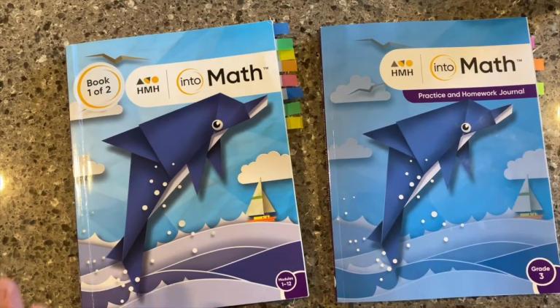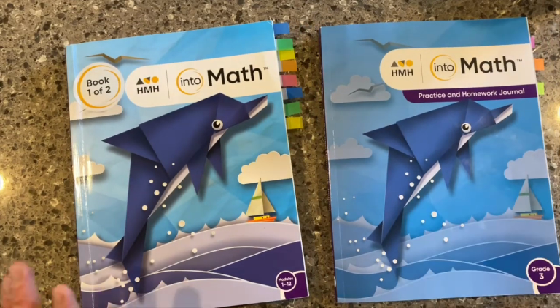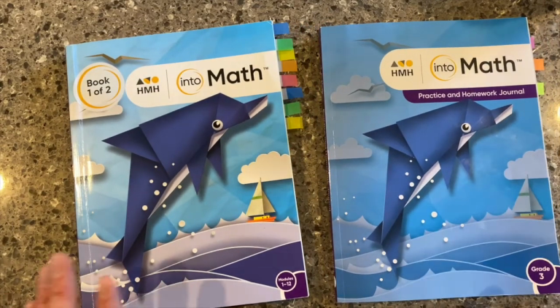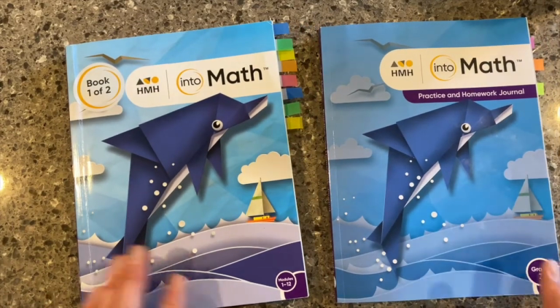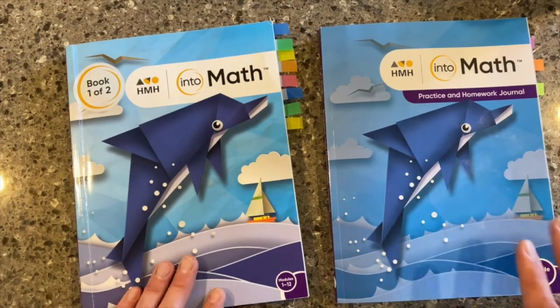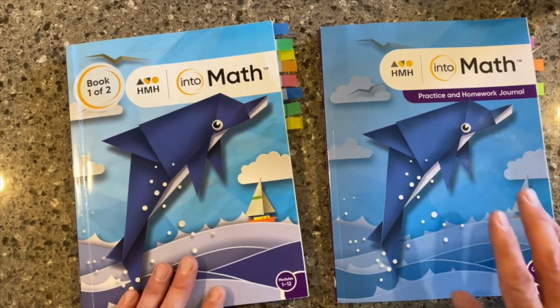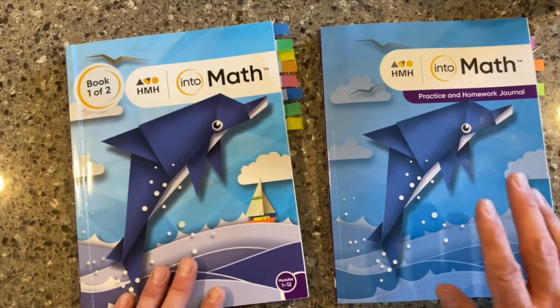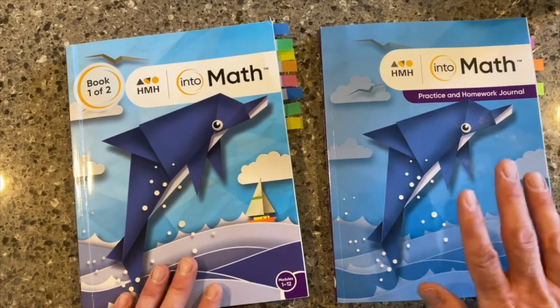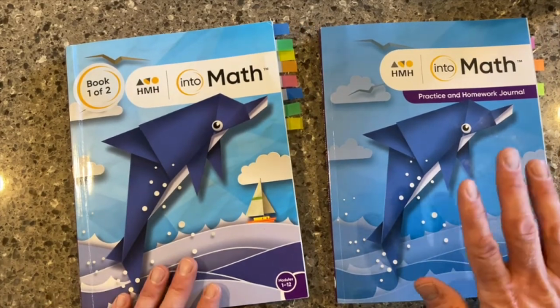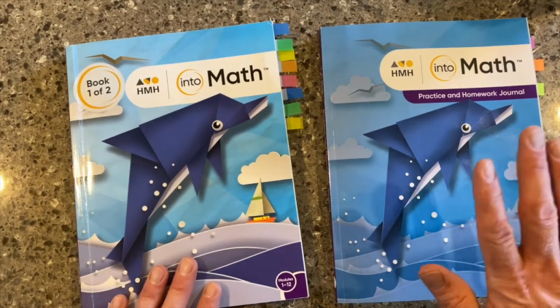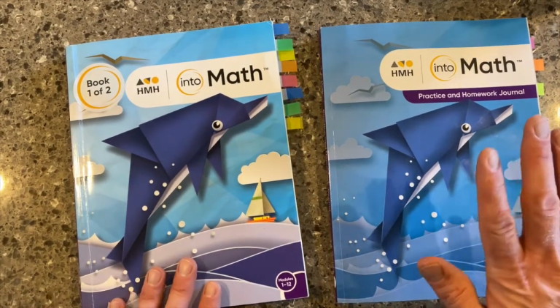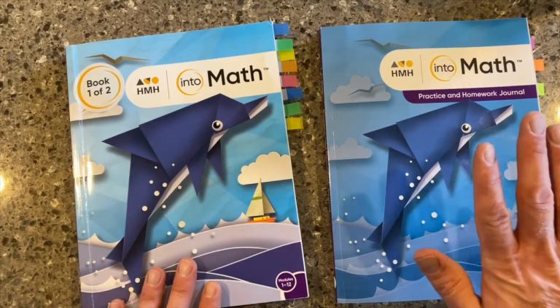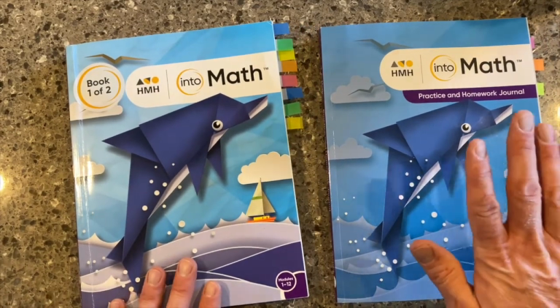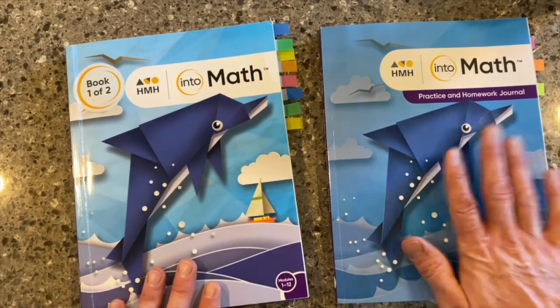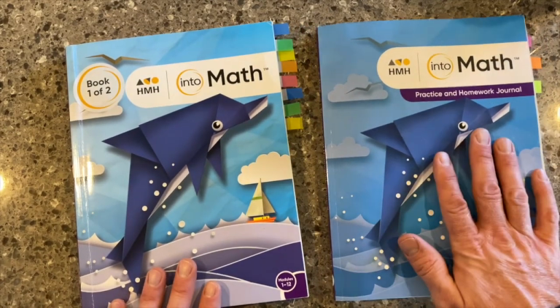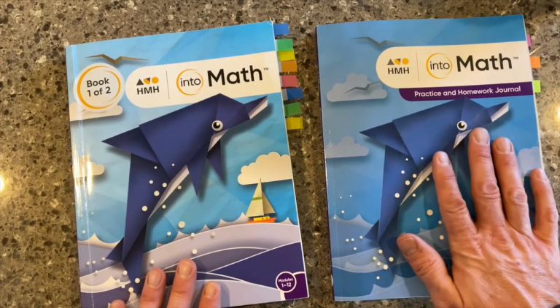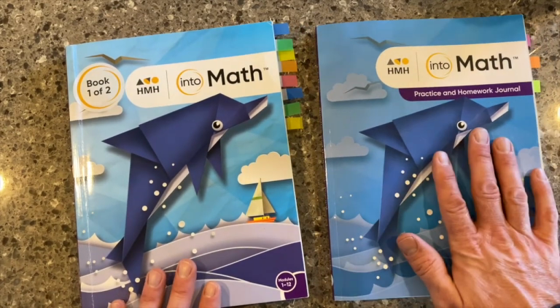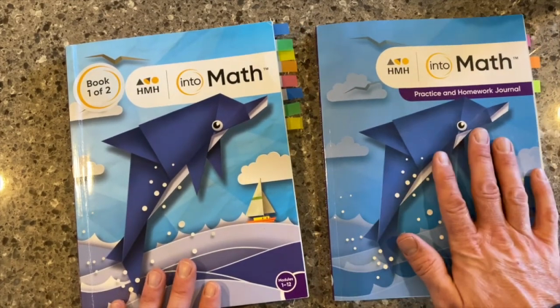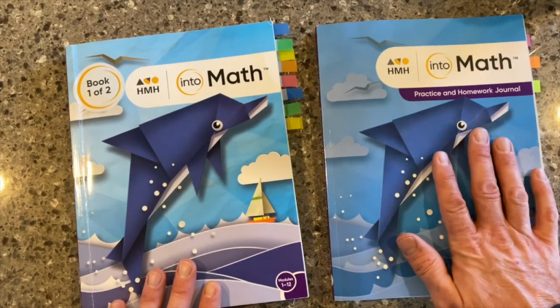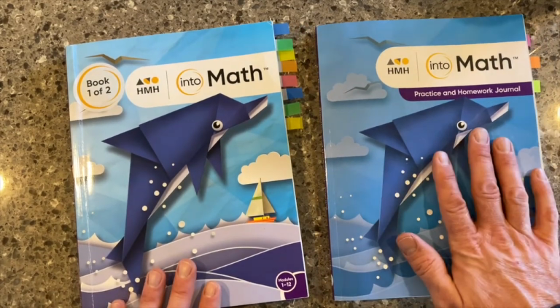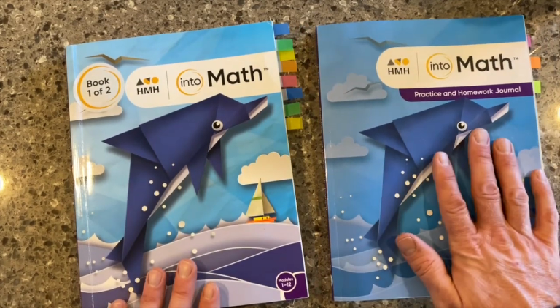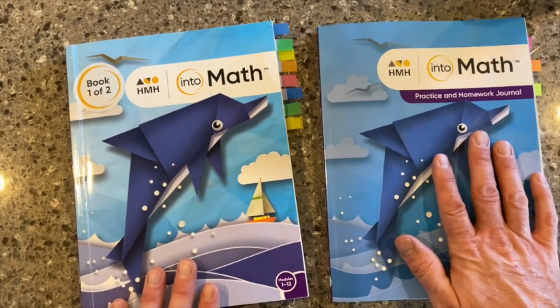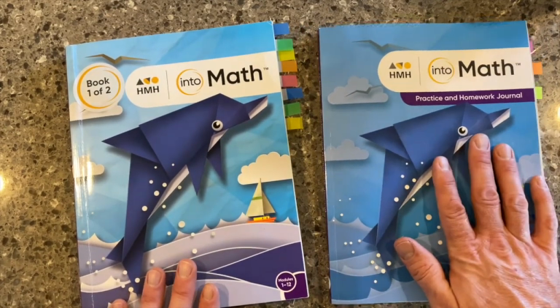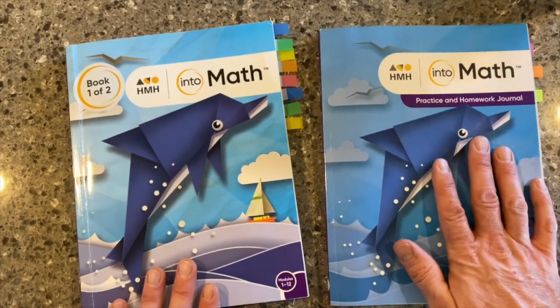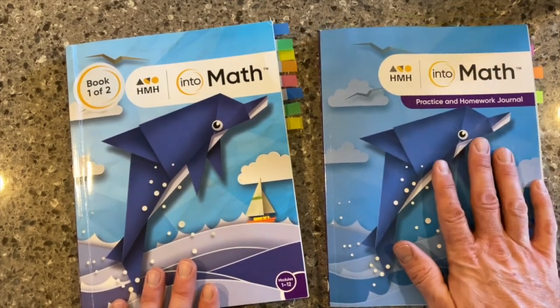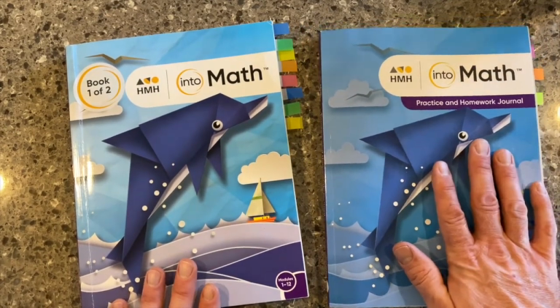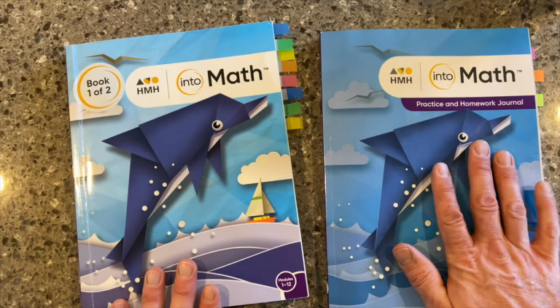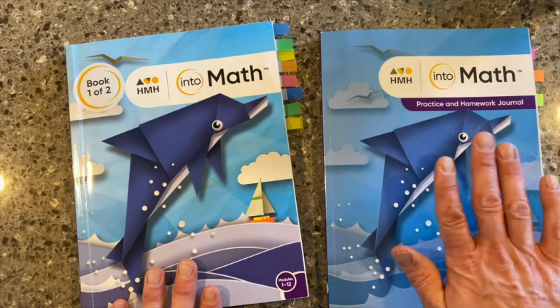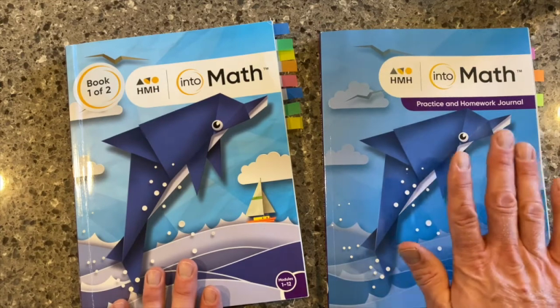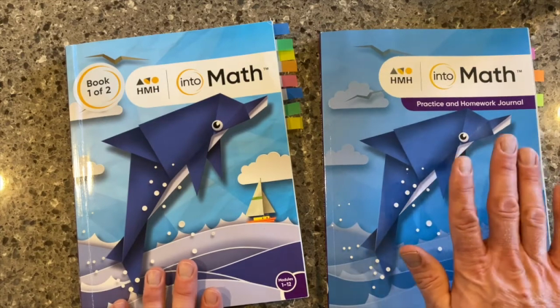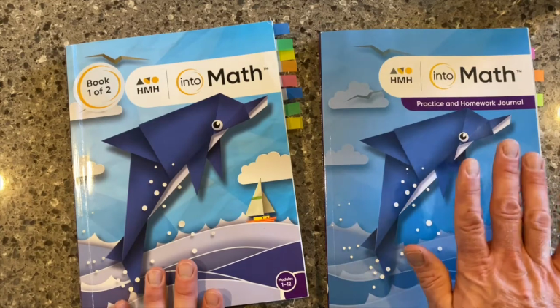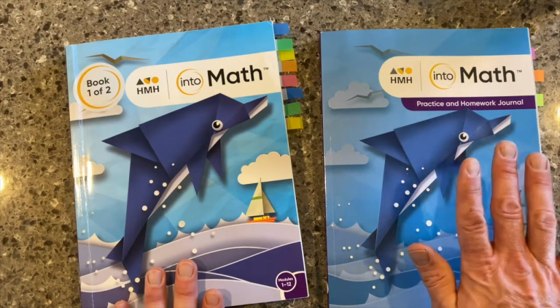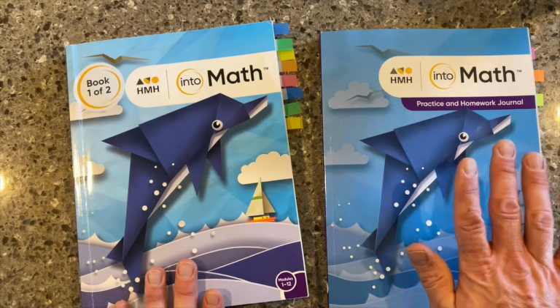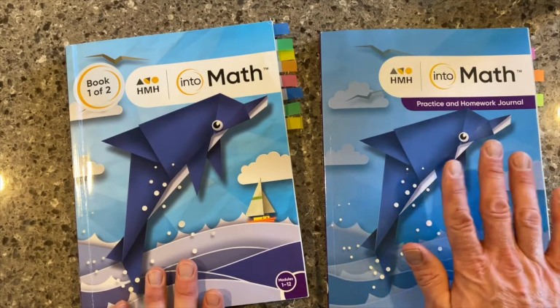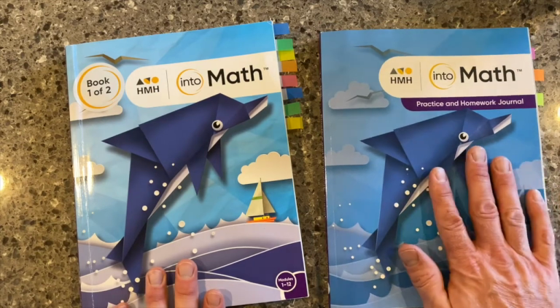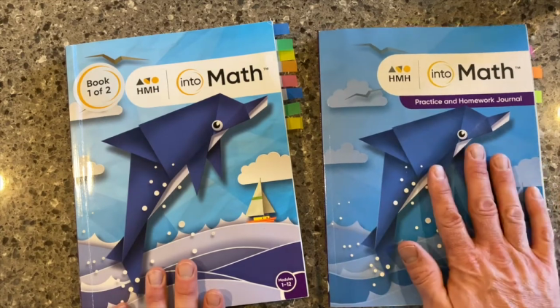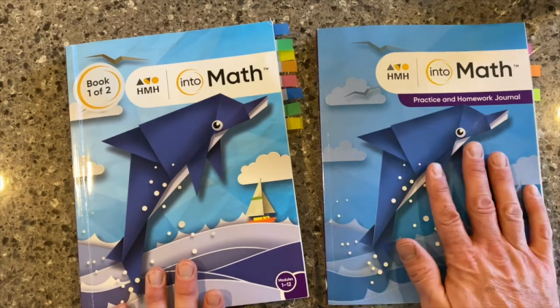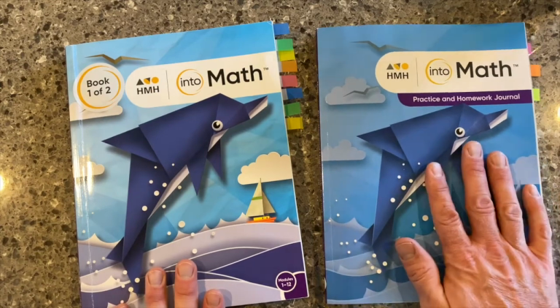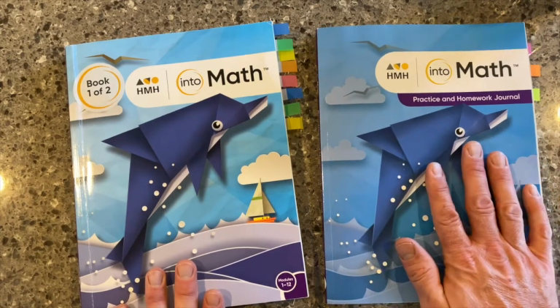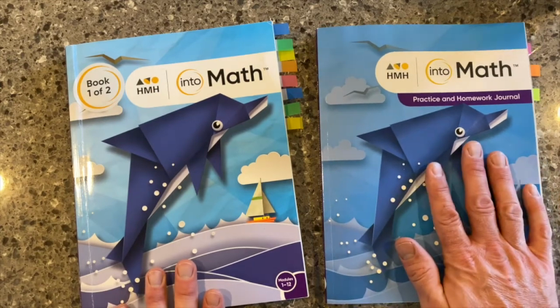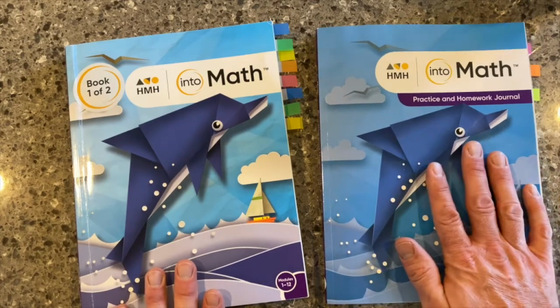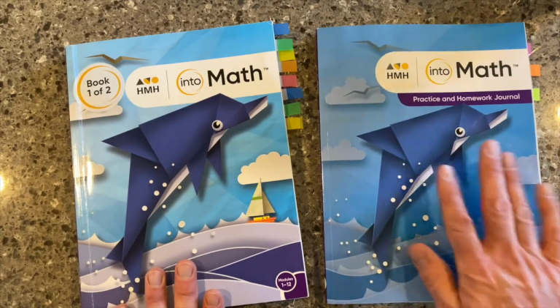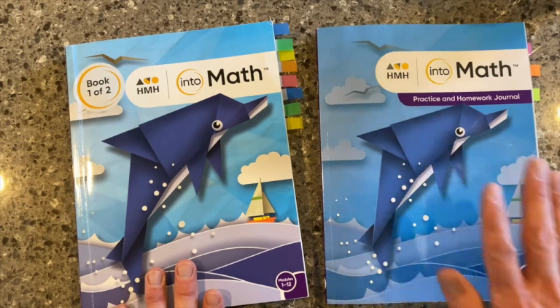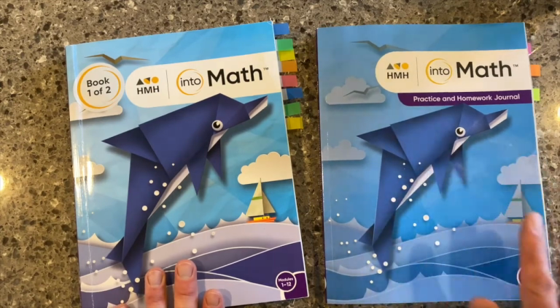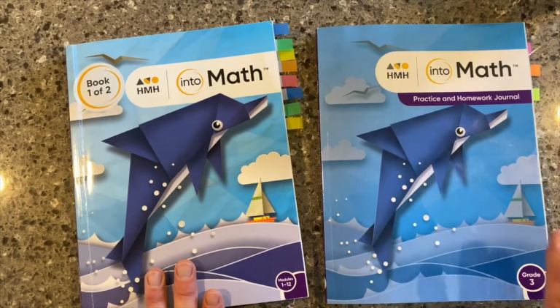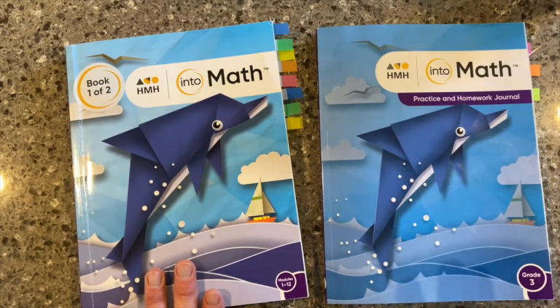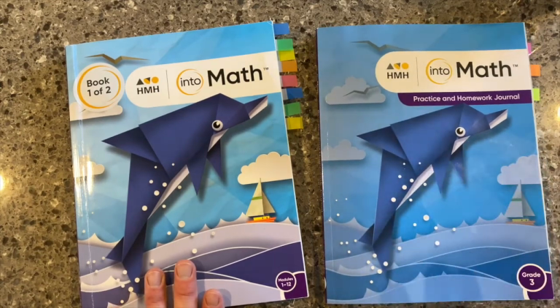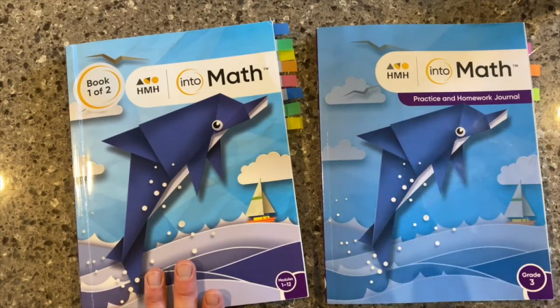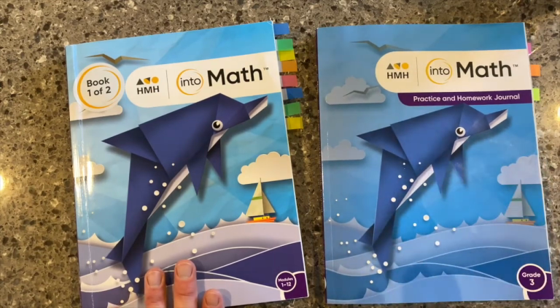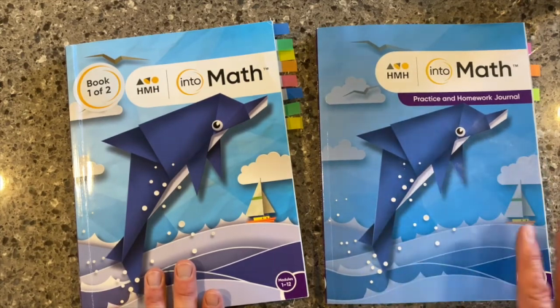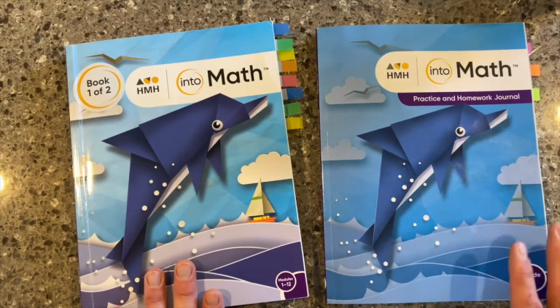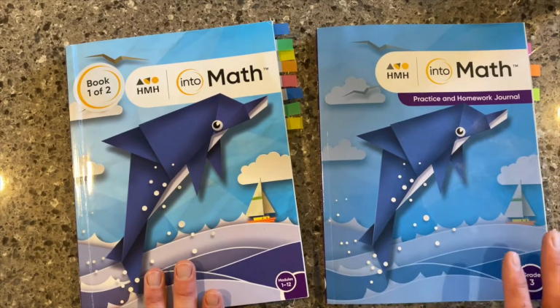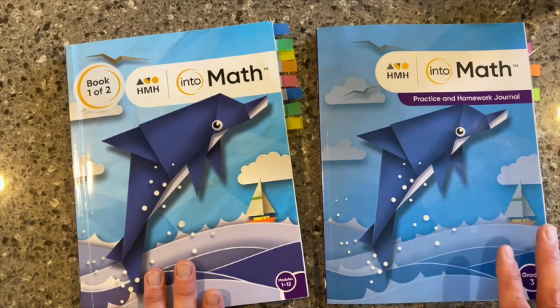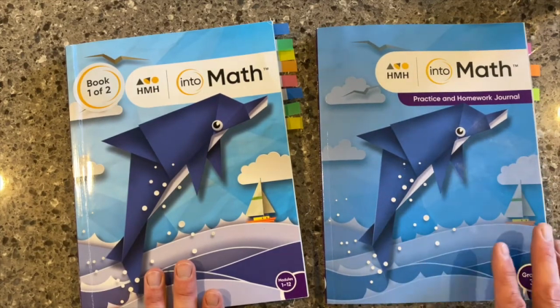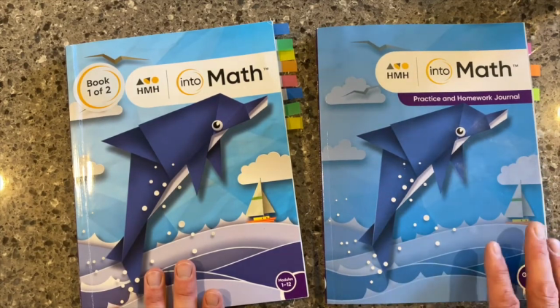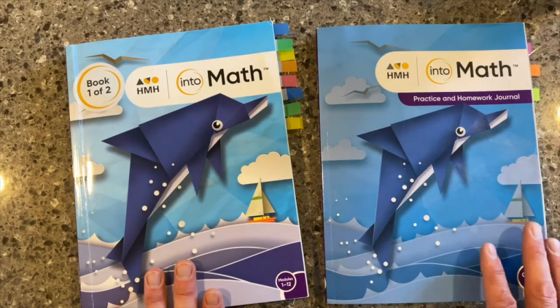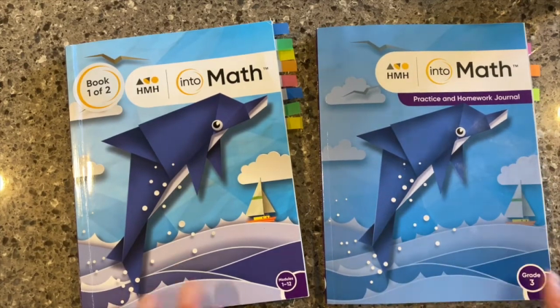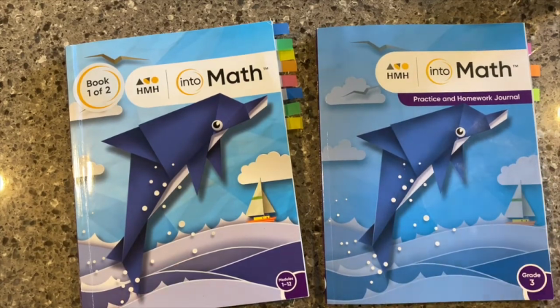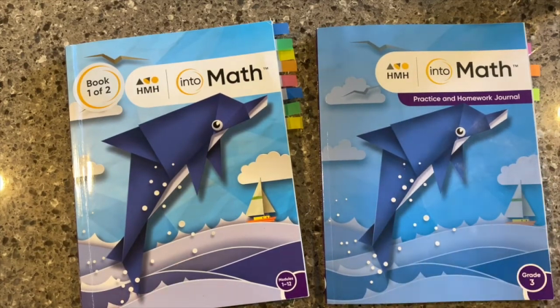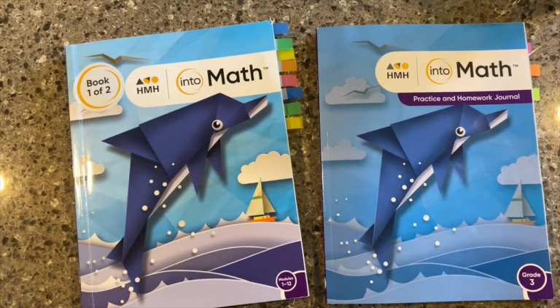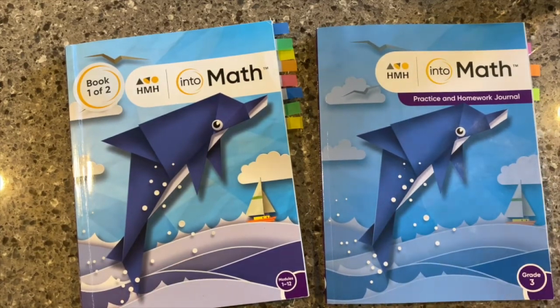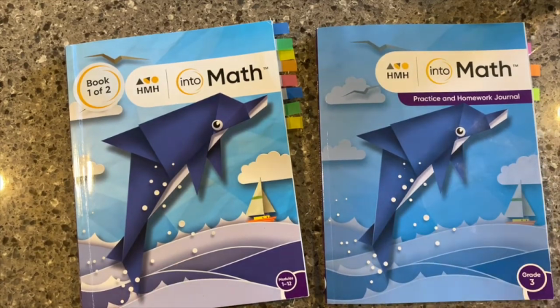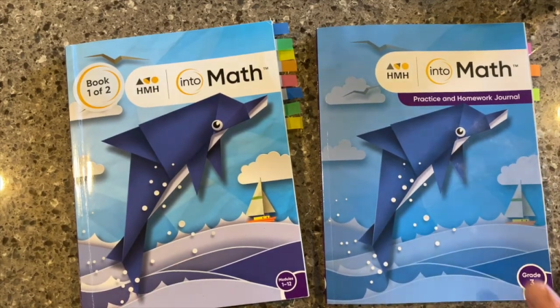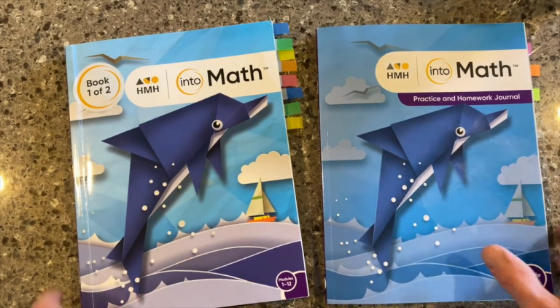This has been a conversation about the Practice and Homework Journal. Be sure to watch the rest of the videos inside of our IntoMath unboxing series.